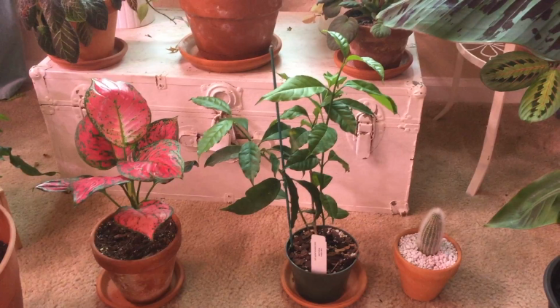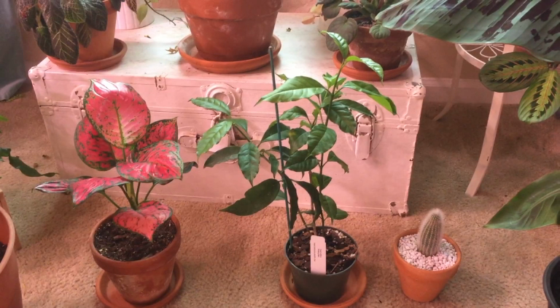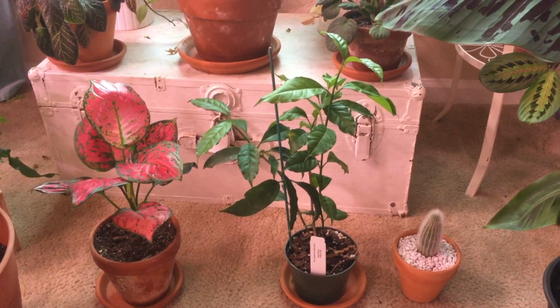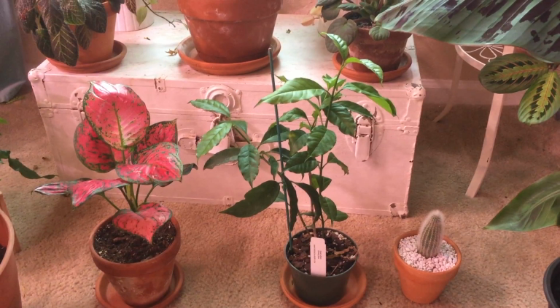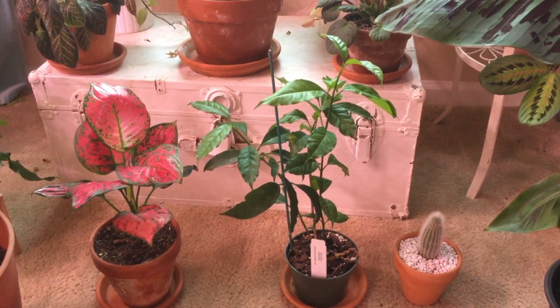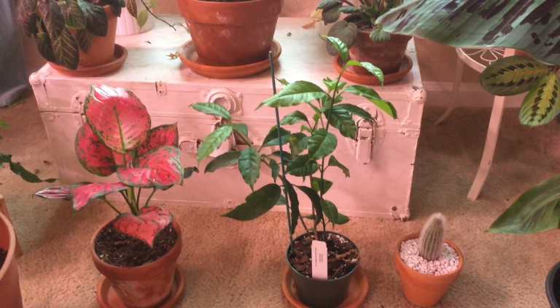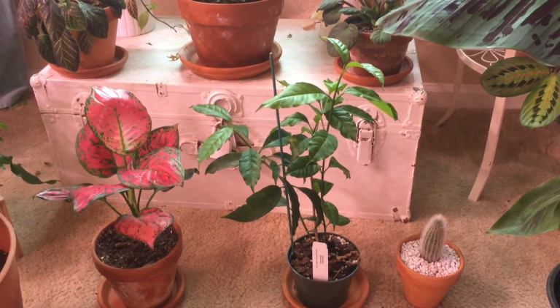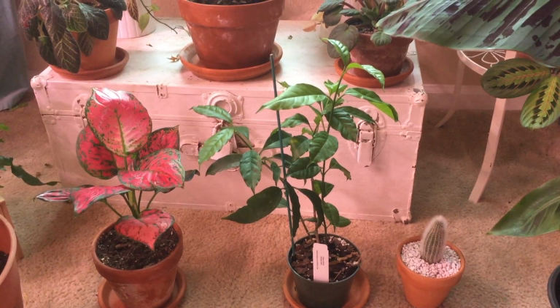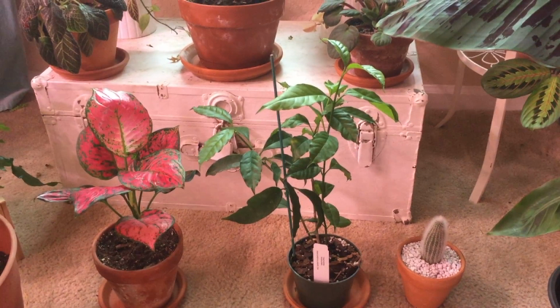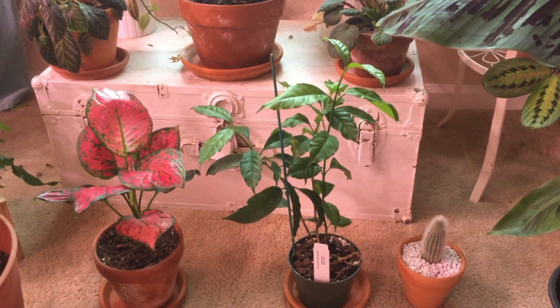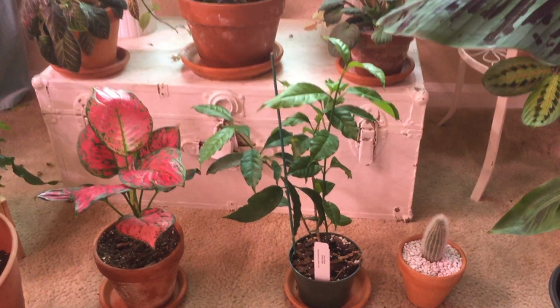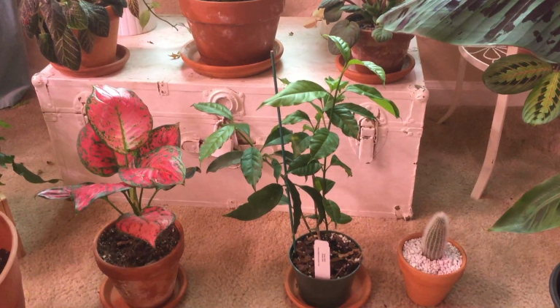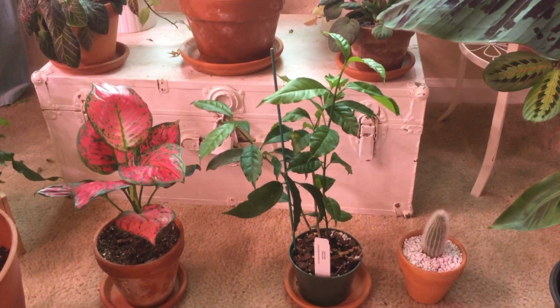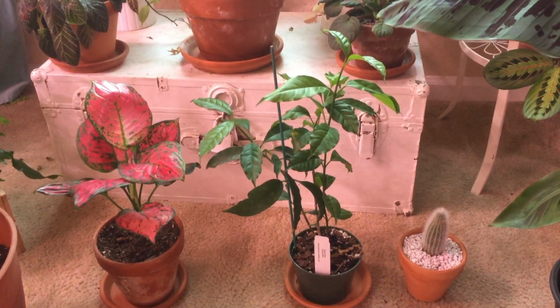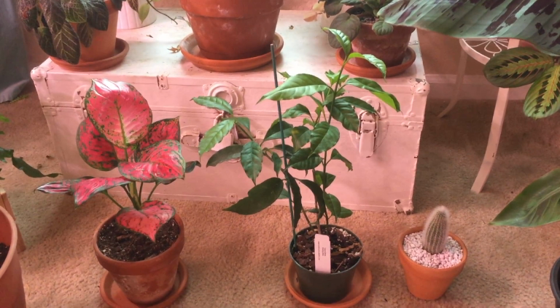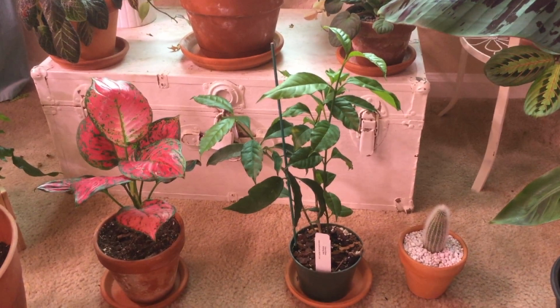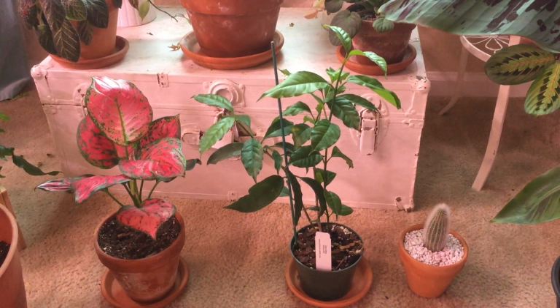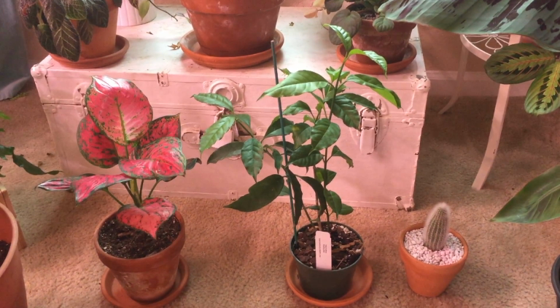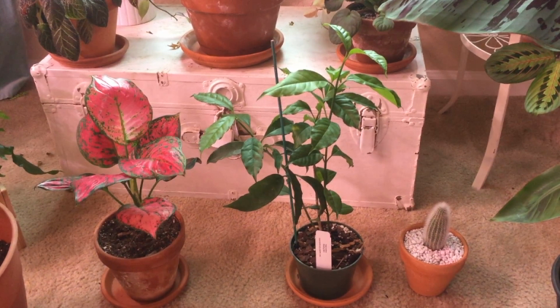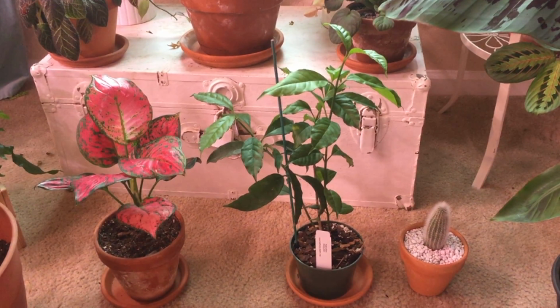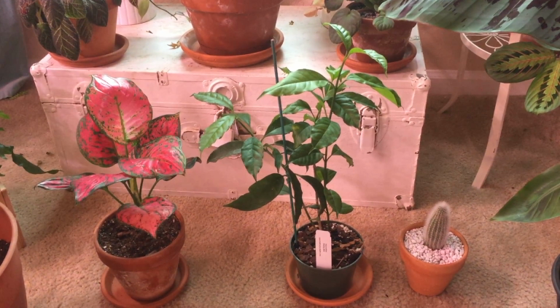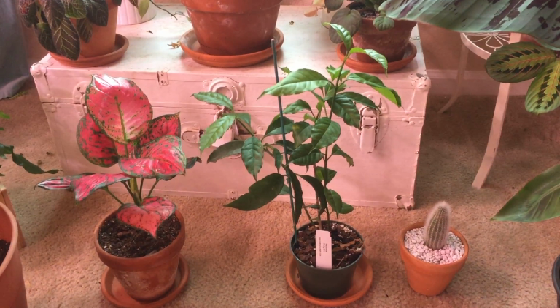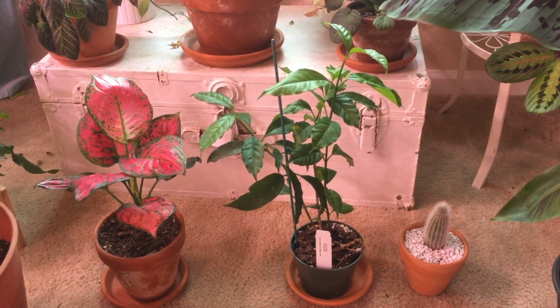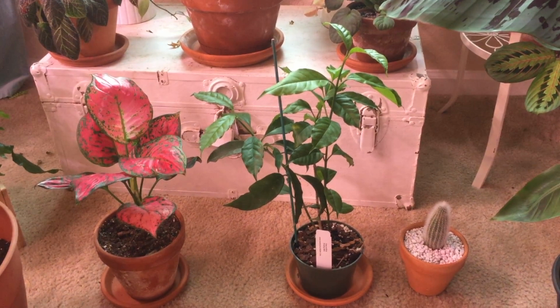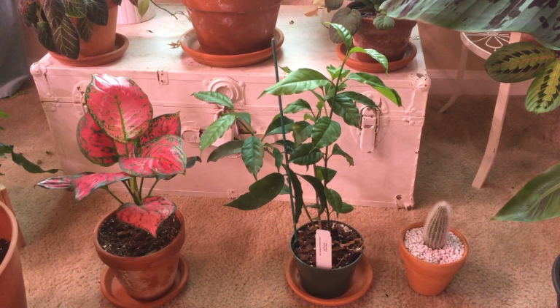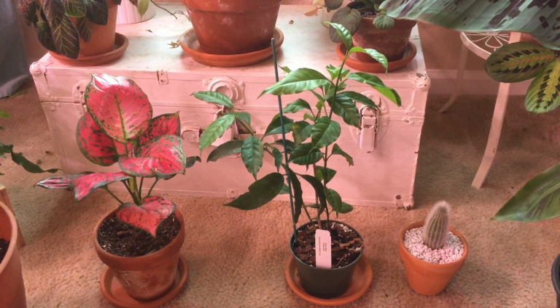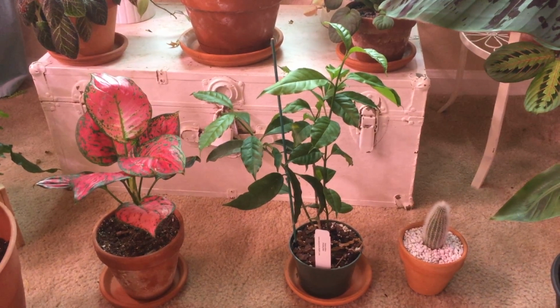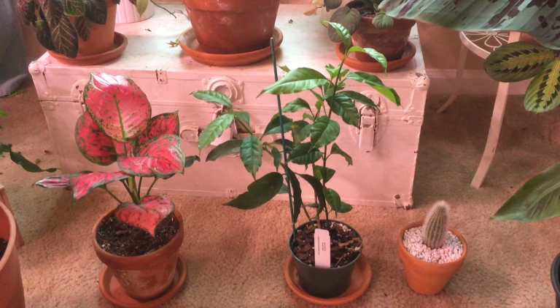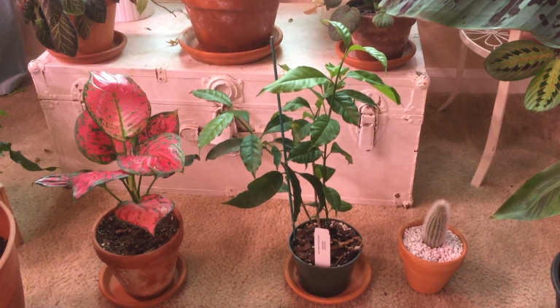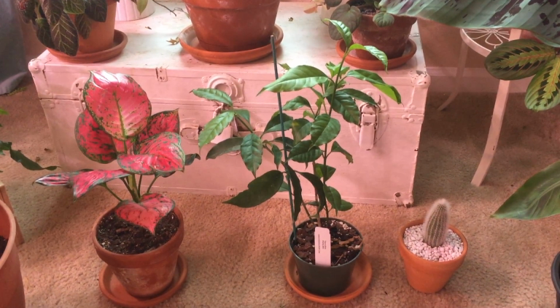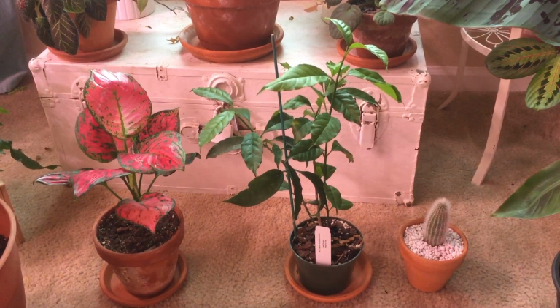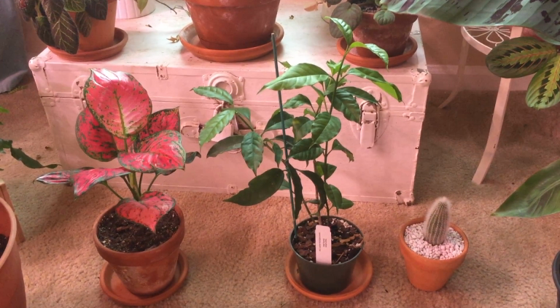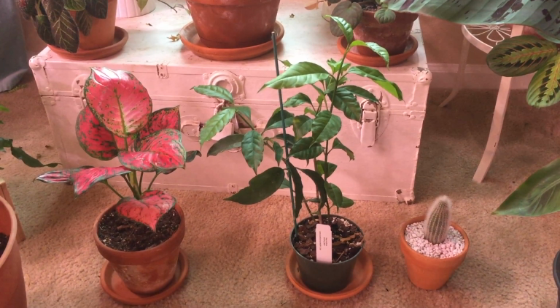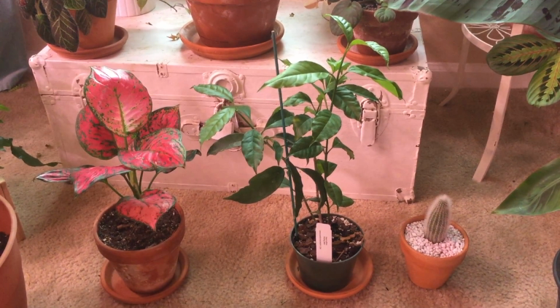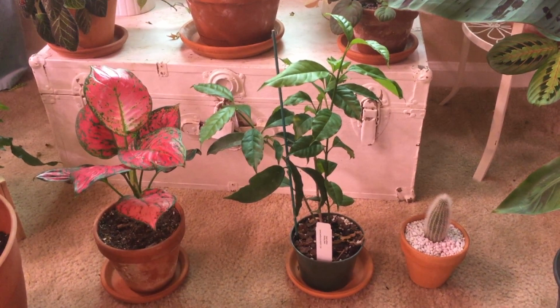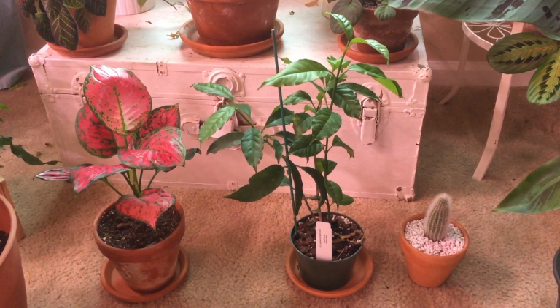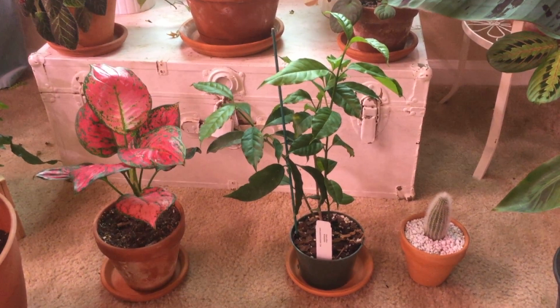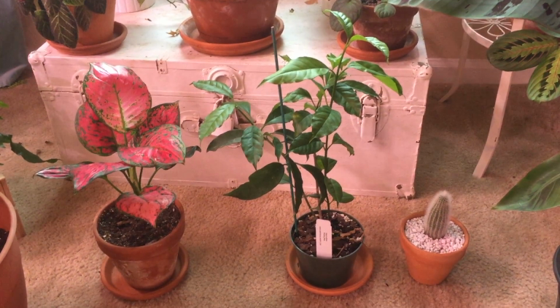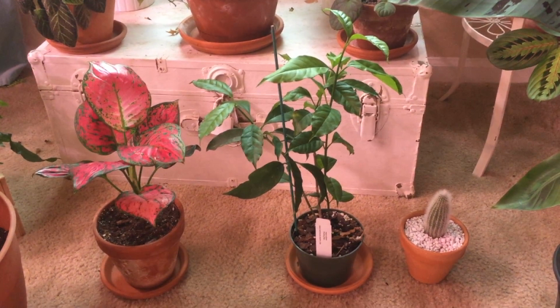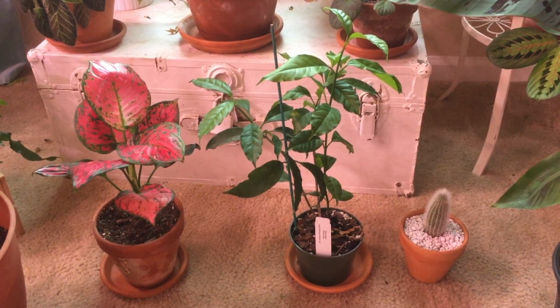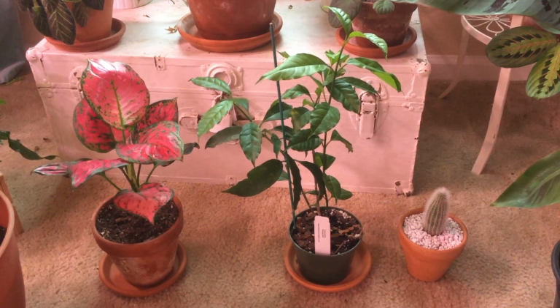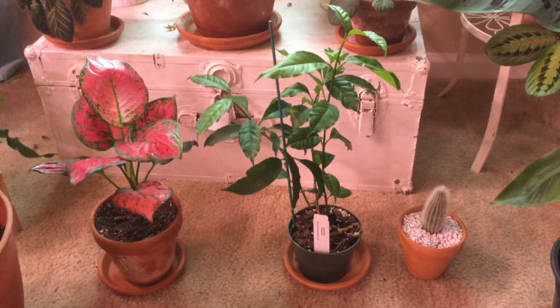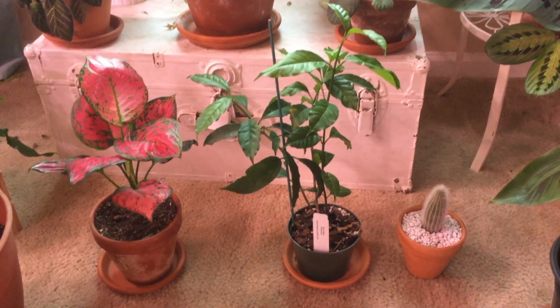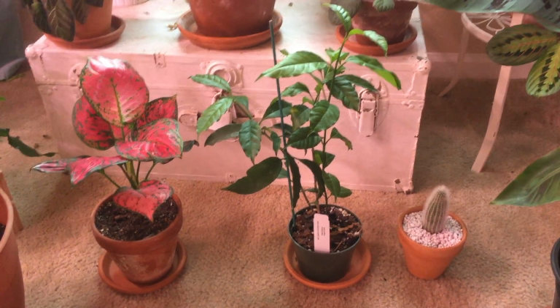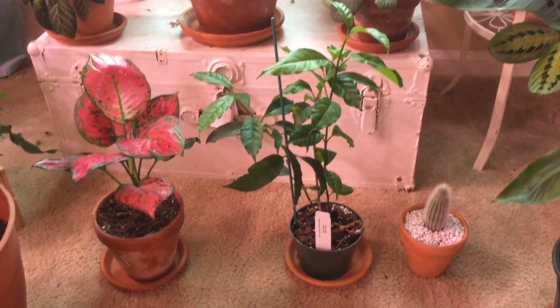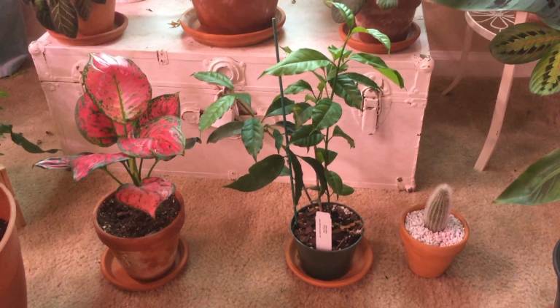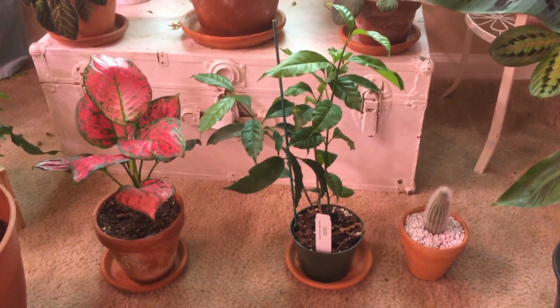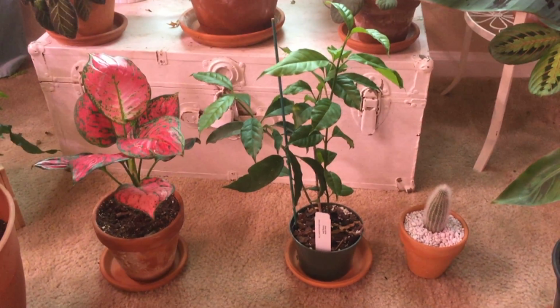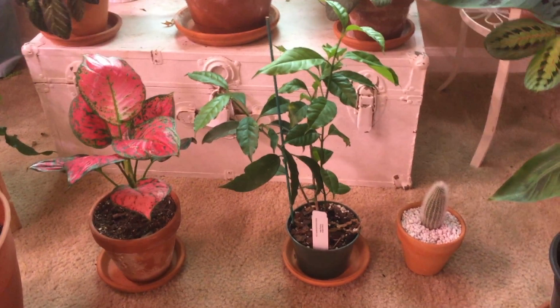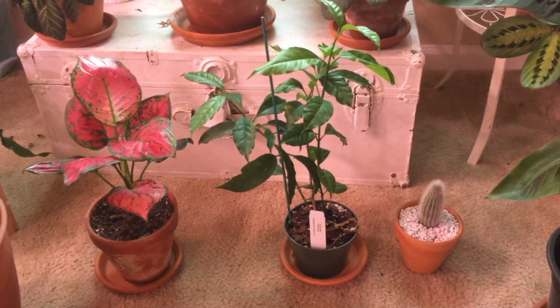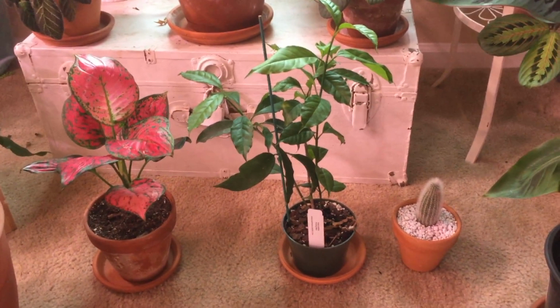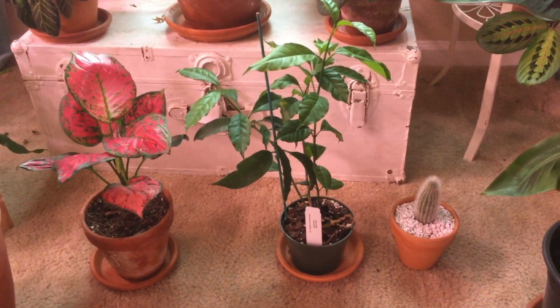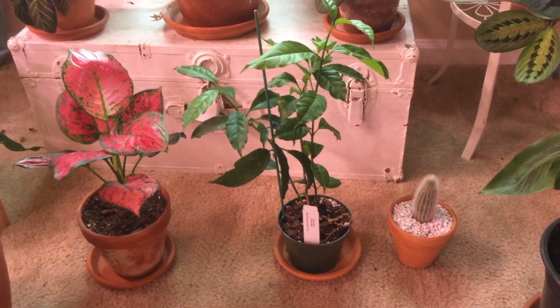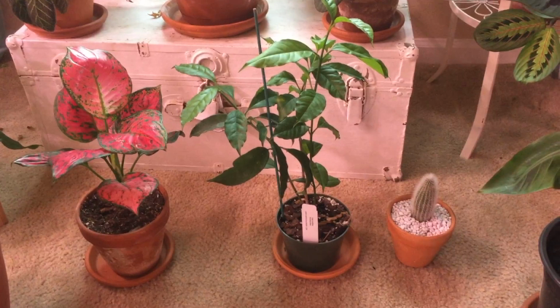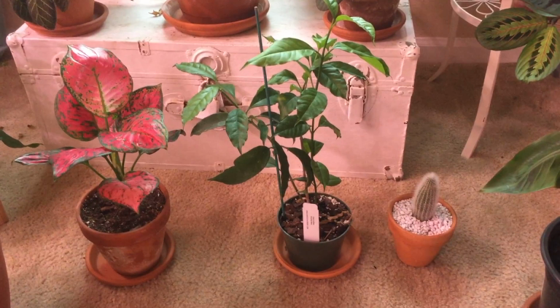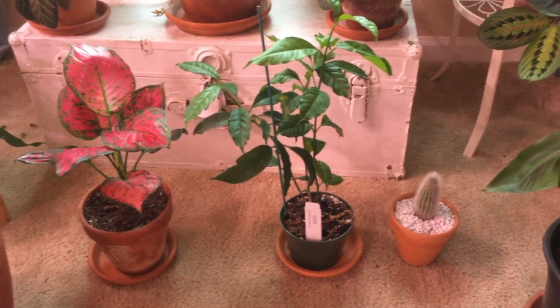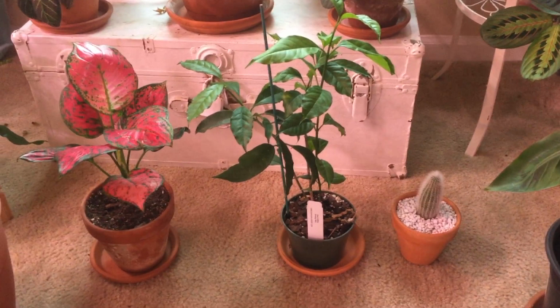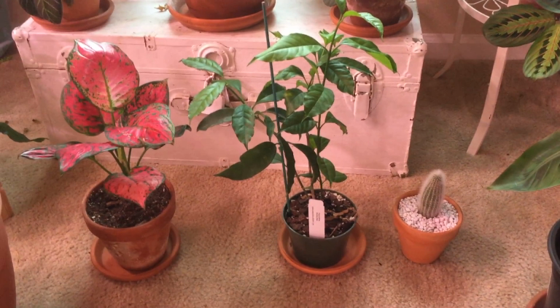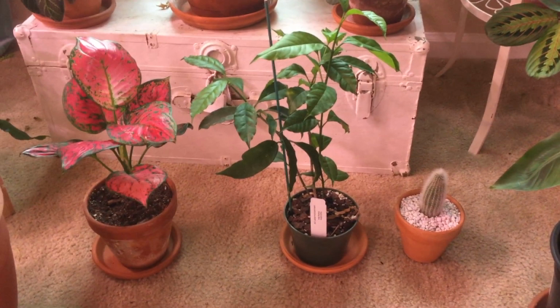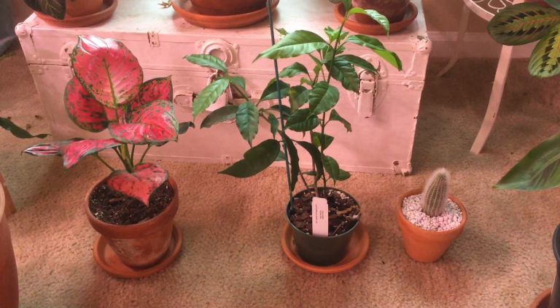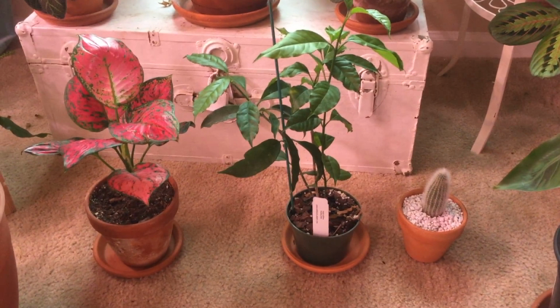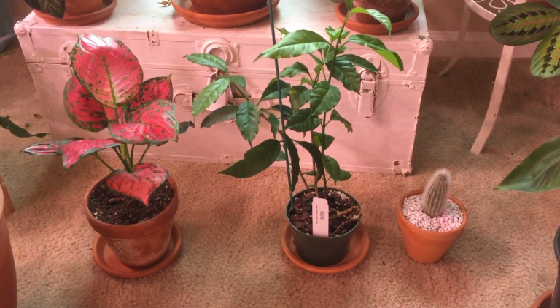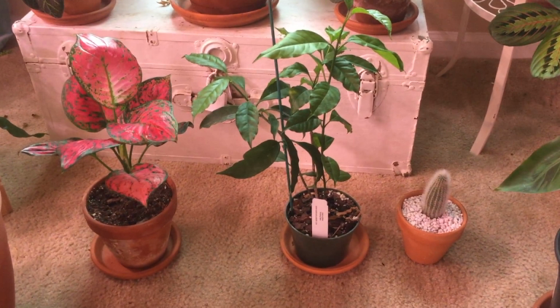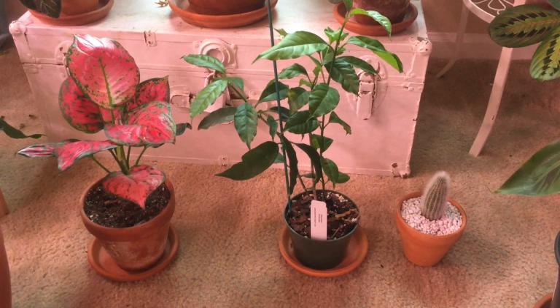All right, plant loving people, let's do a quick plant haul of the plants that I've collected over the last few weeks.